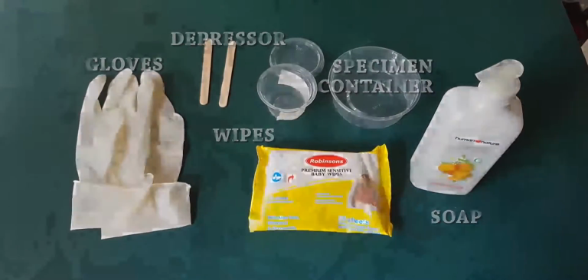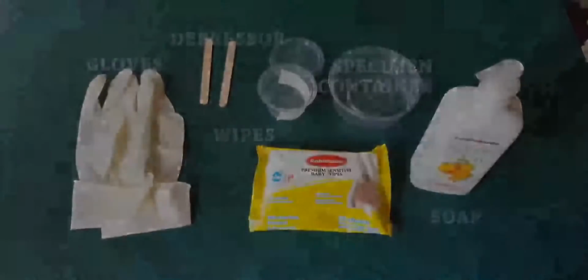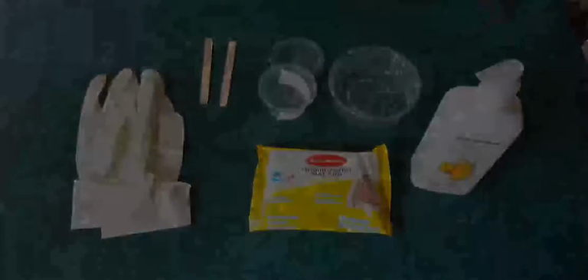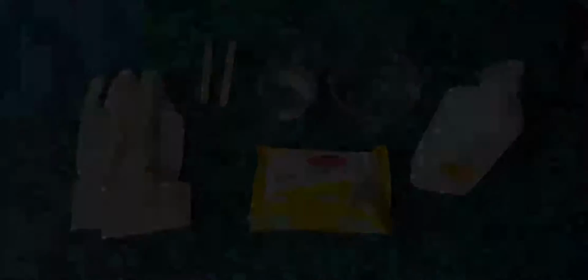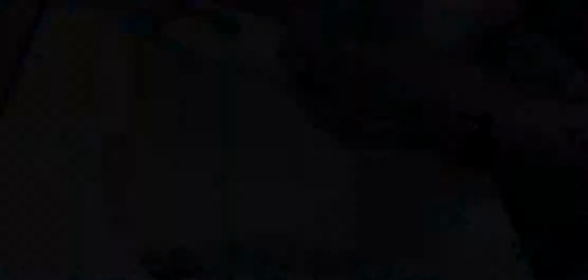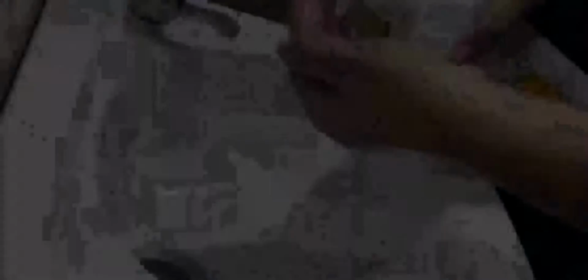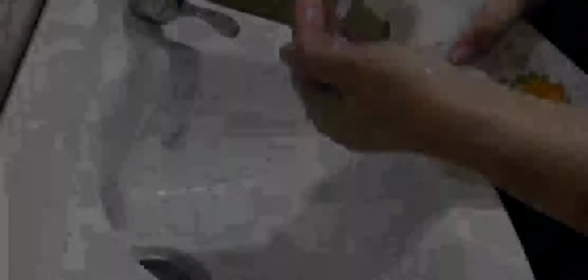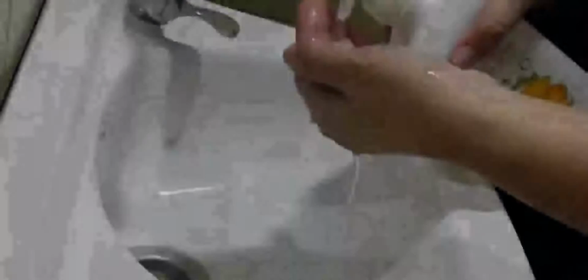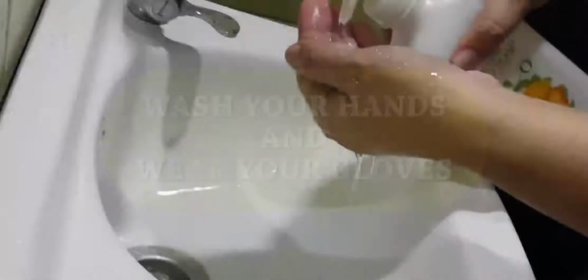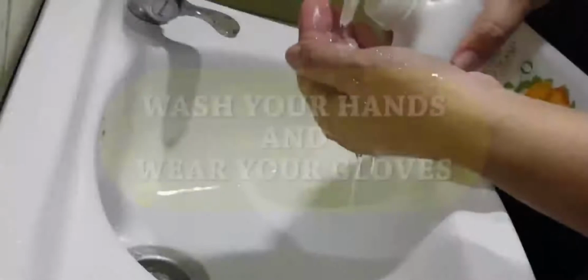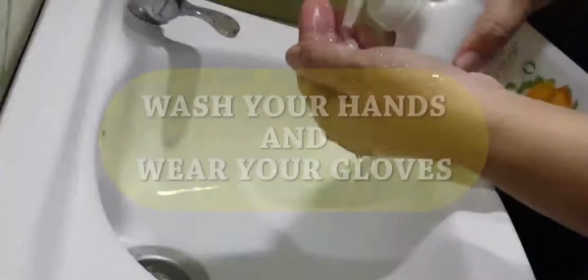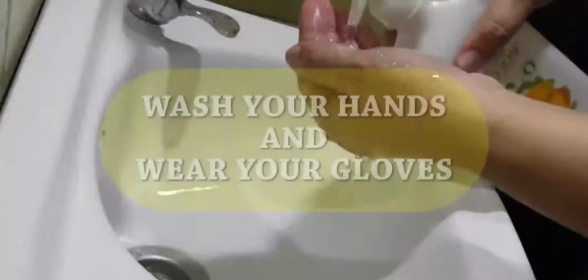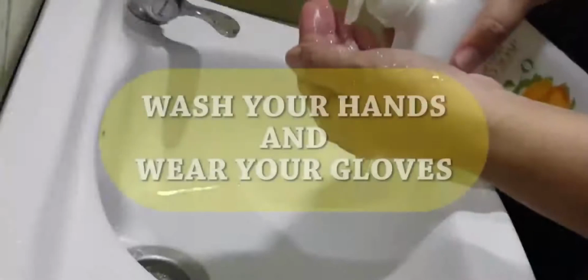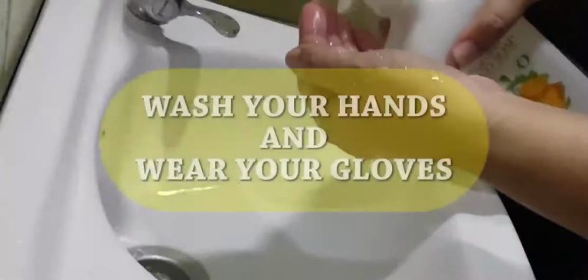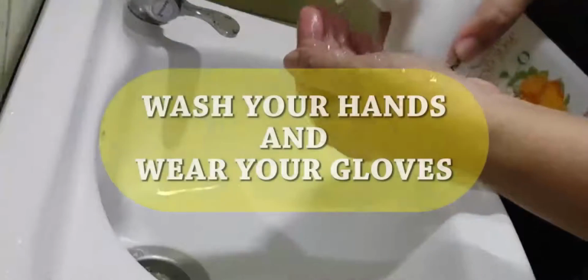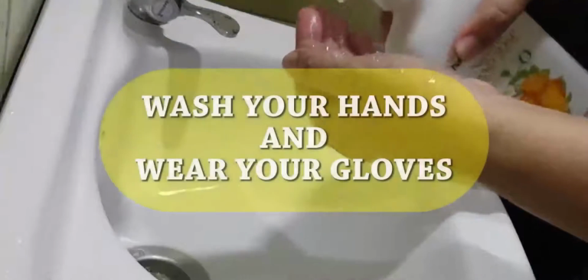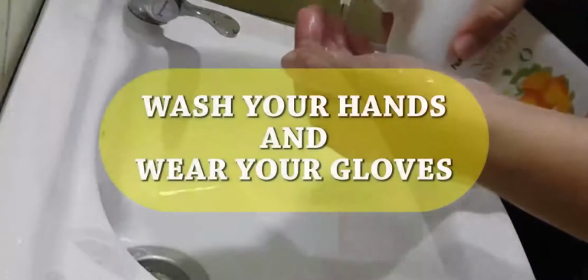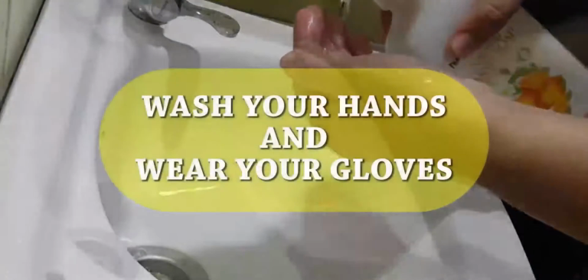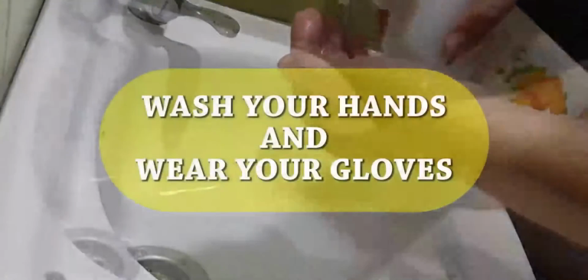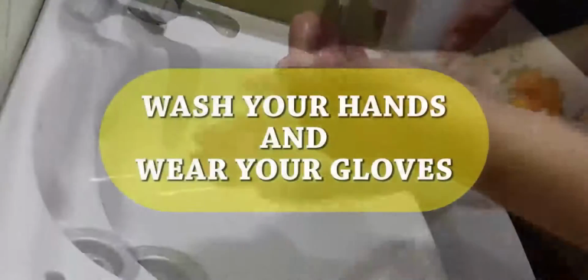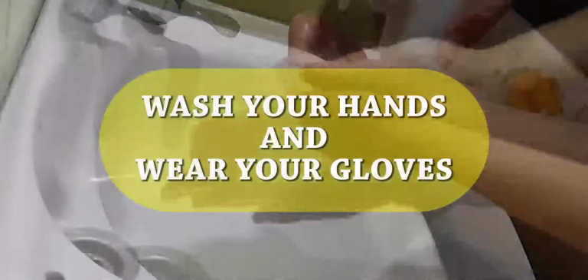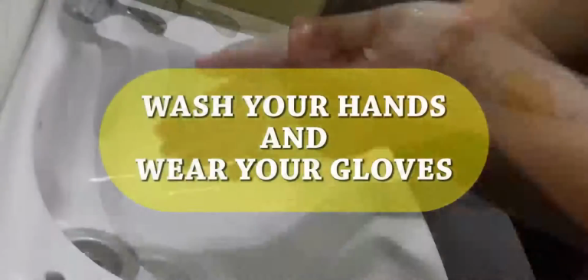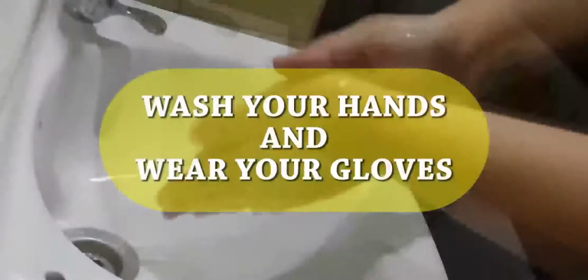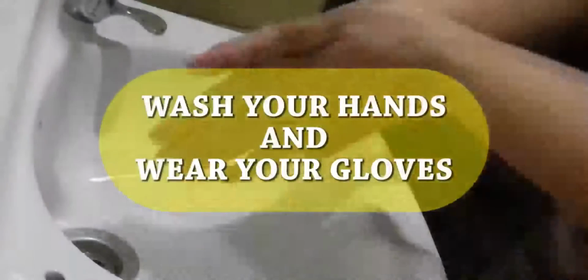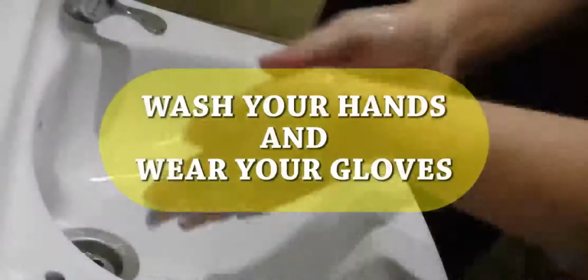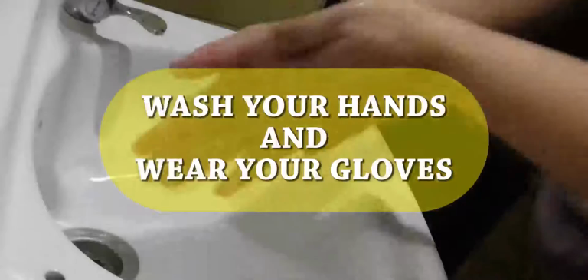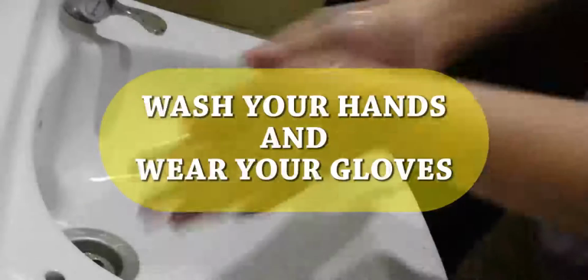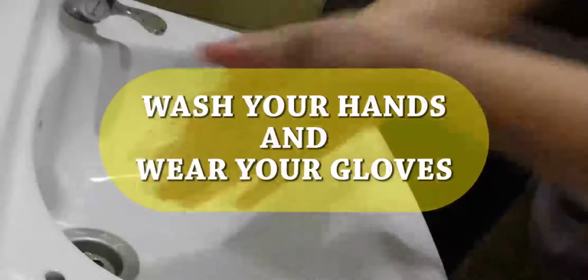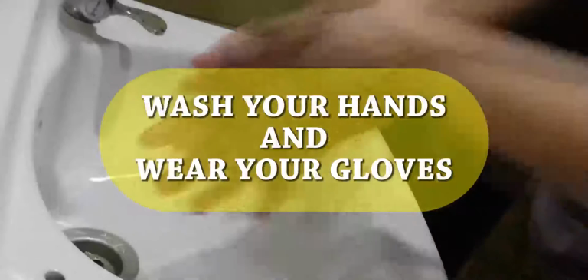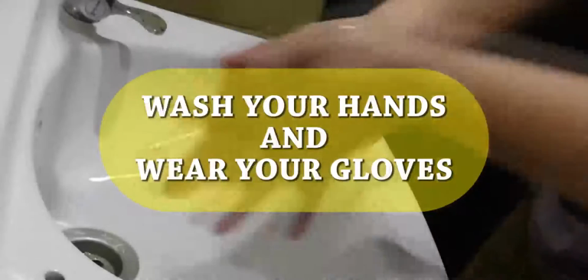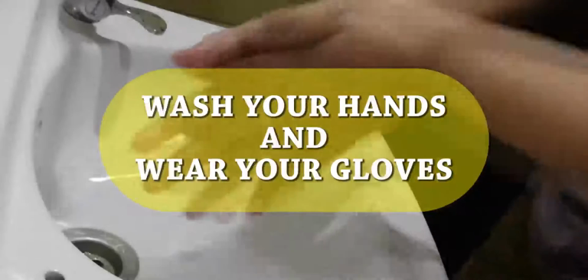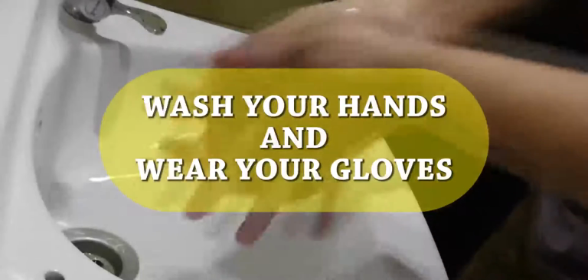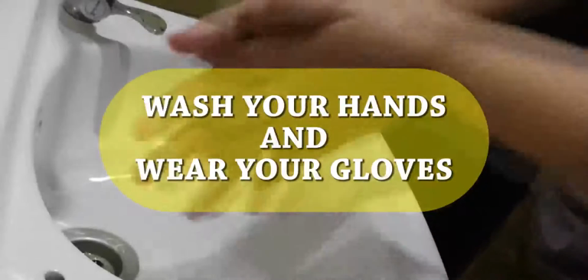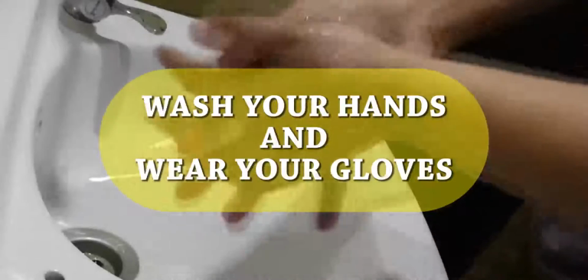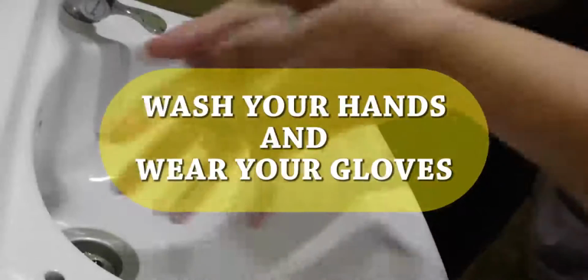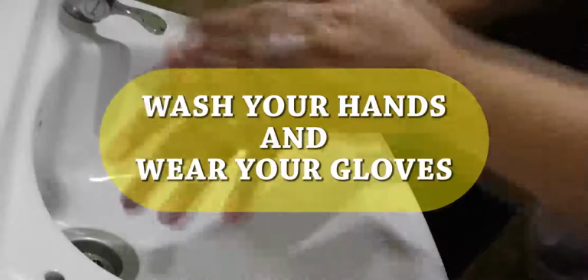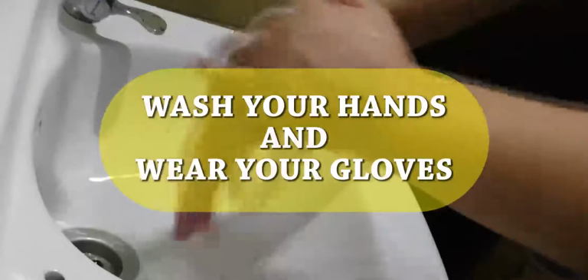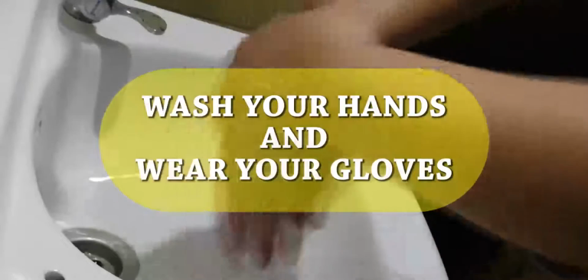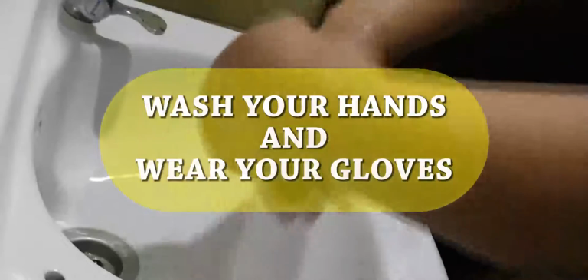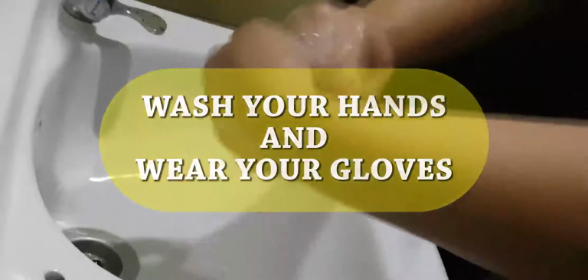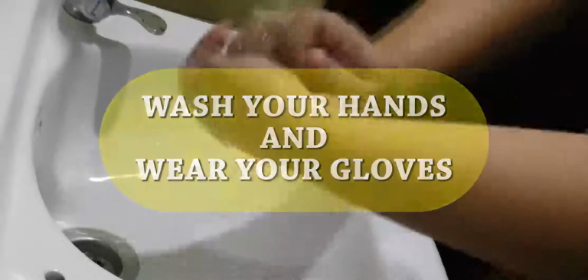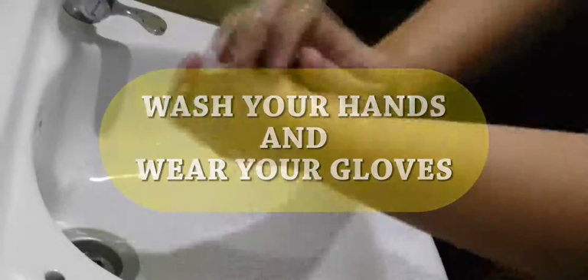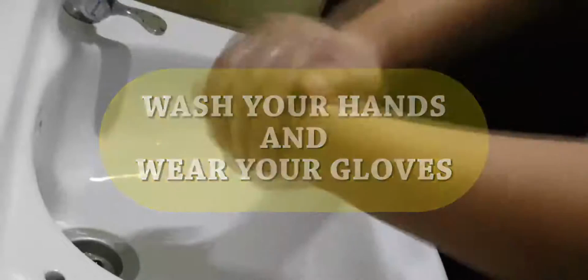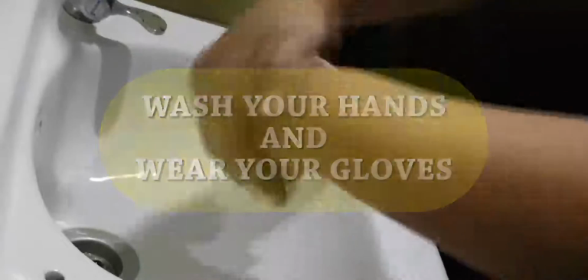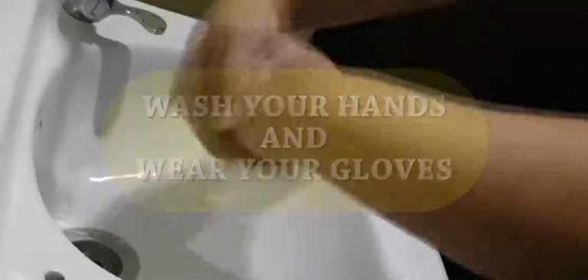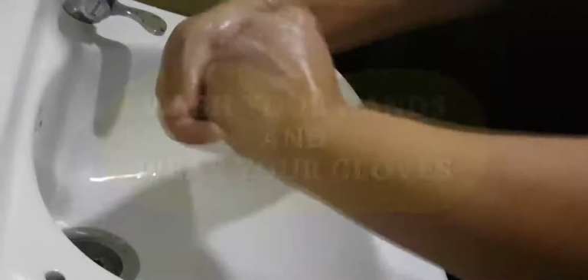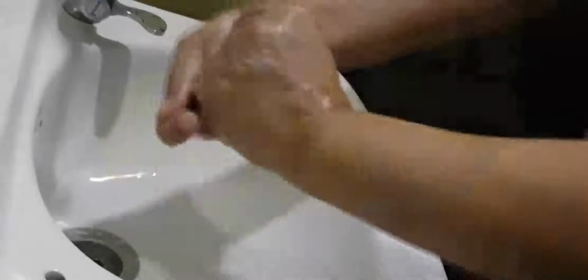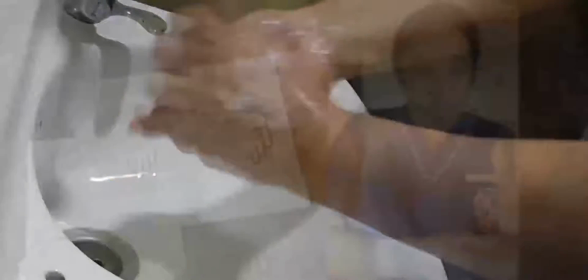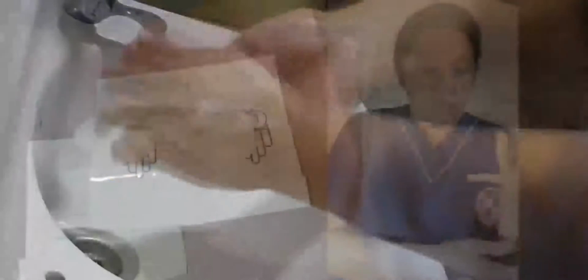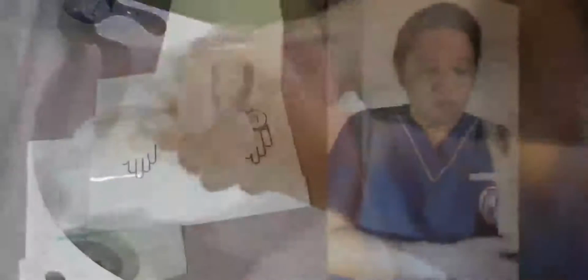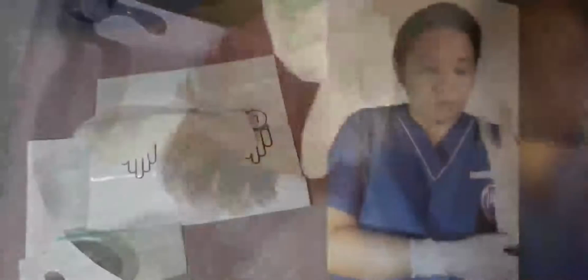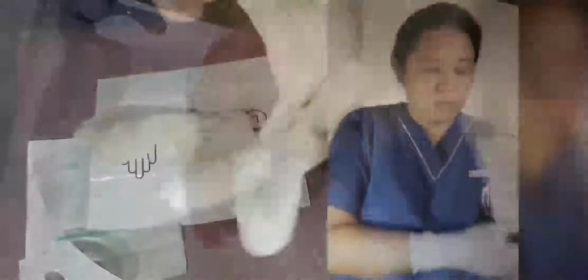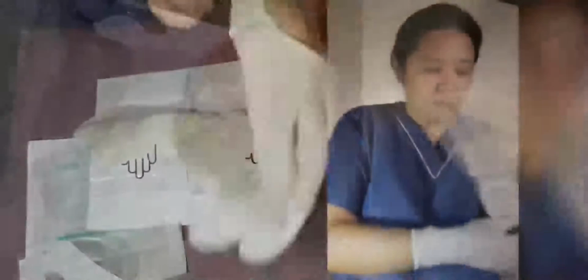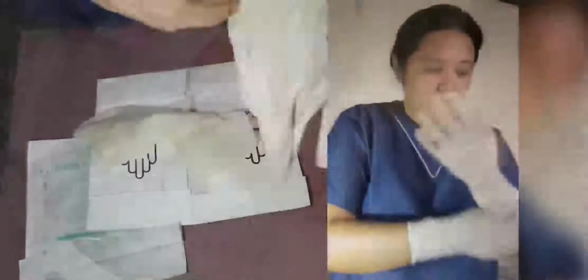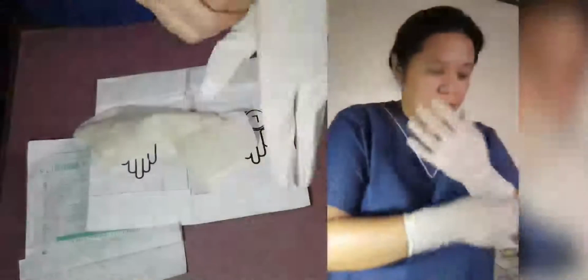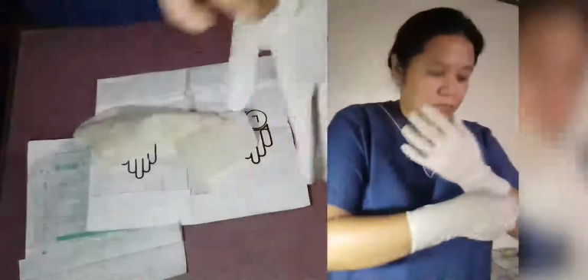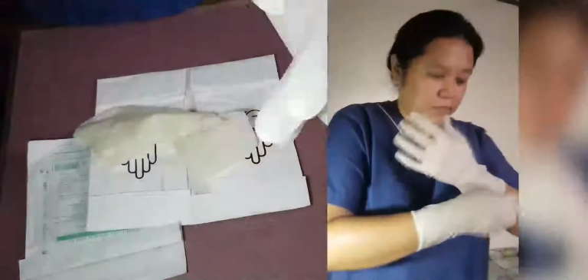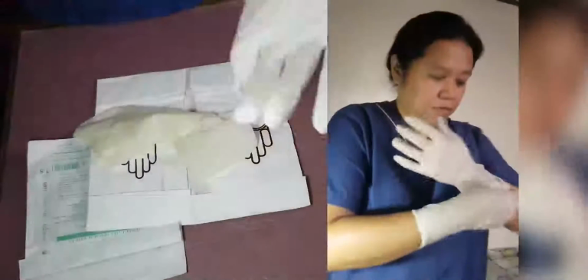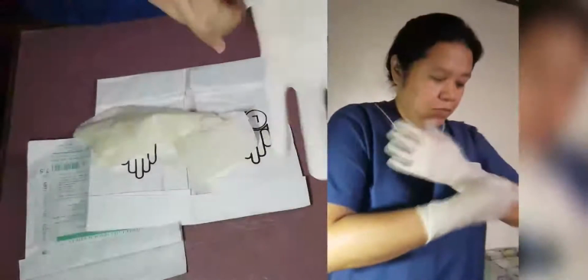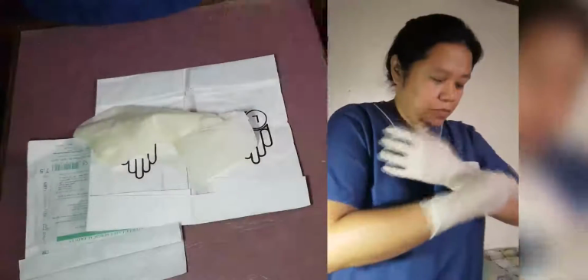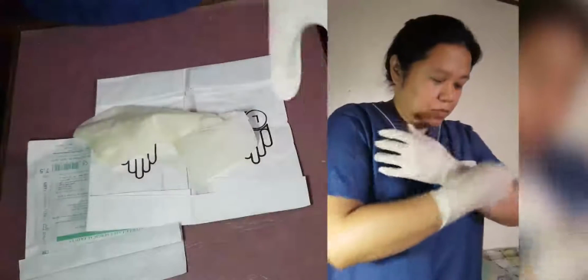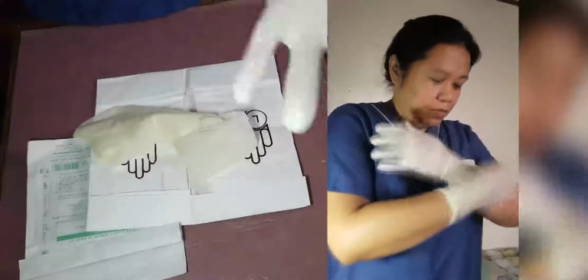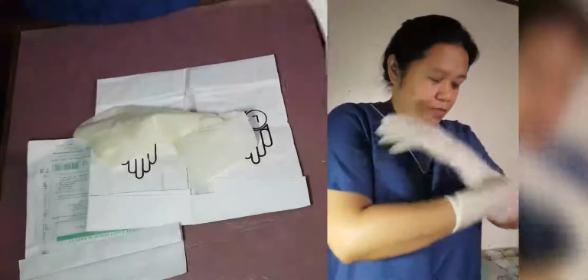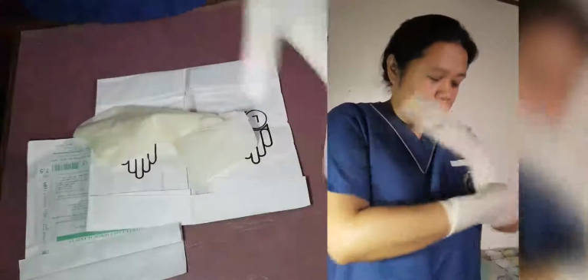Before doing the specimen collection, make sure to wash your hands and wear your gloves to protect you from contamination.